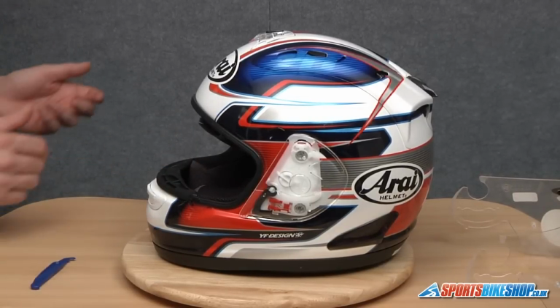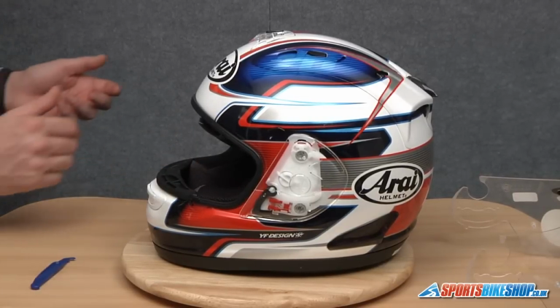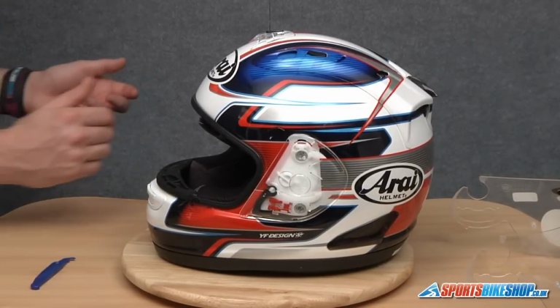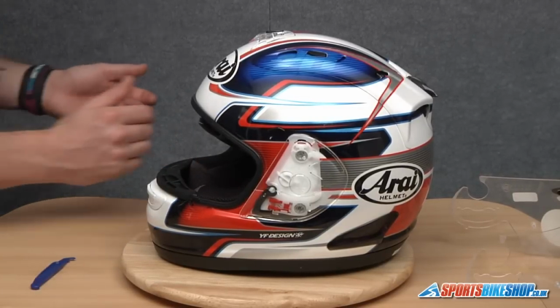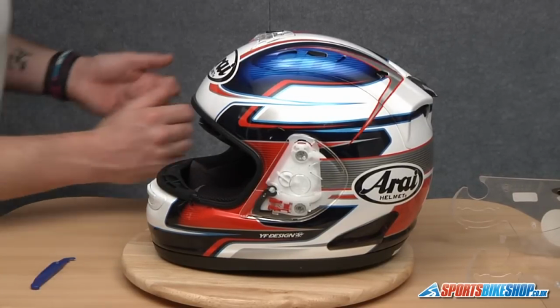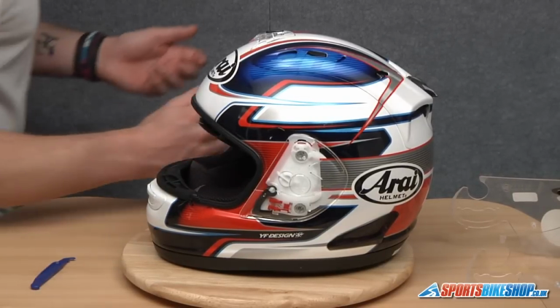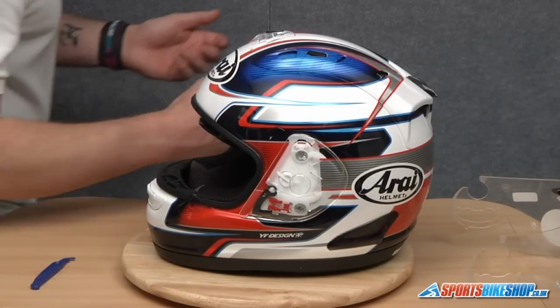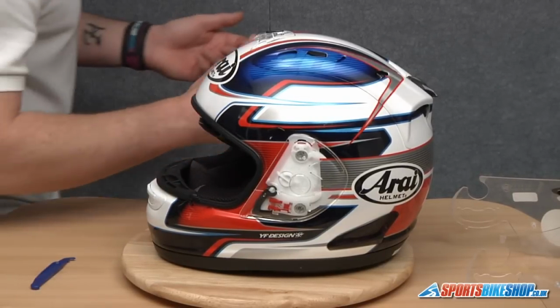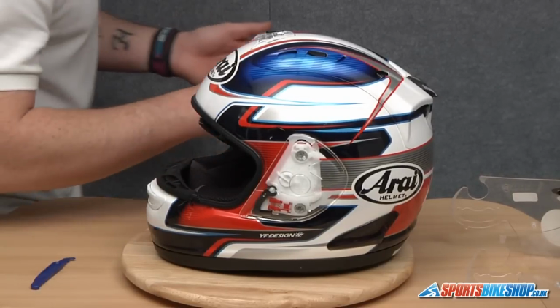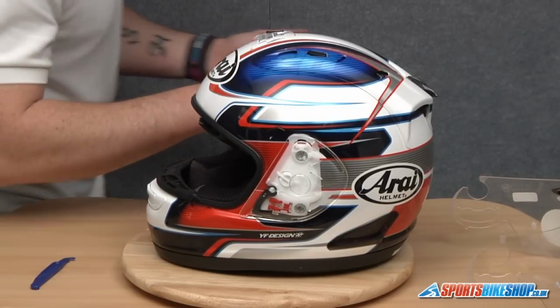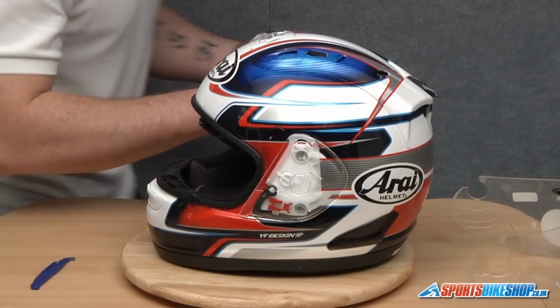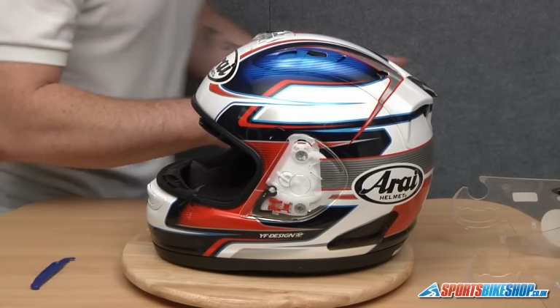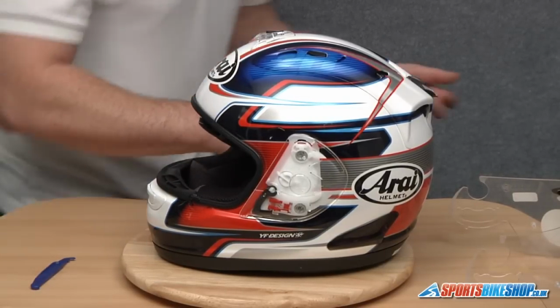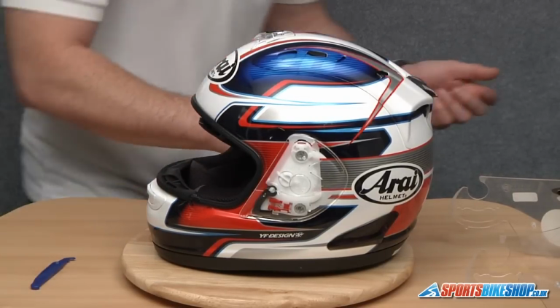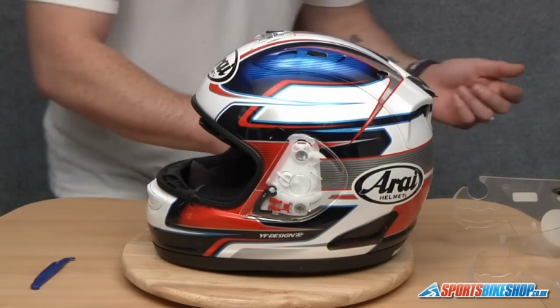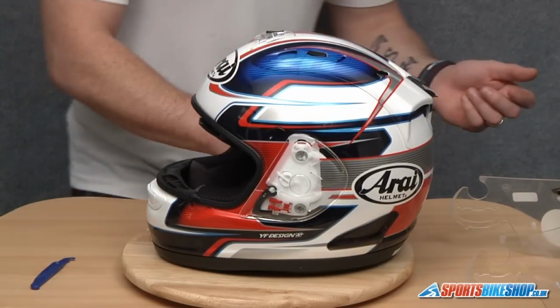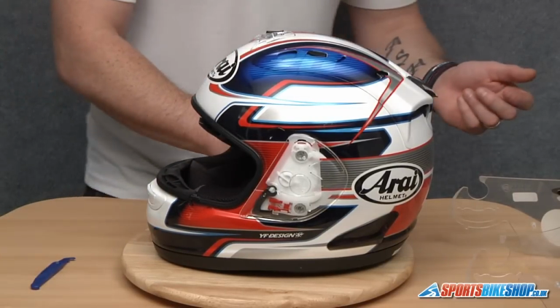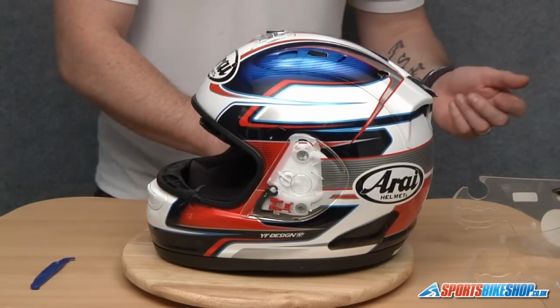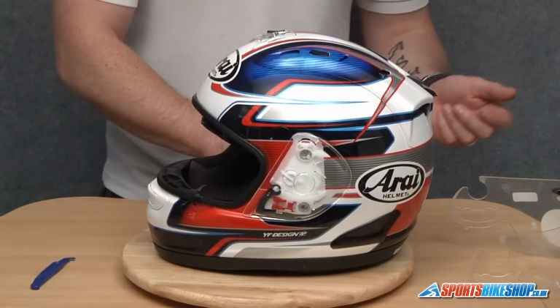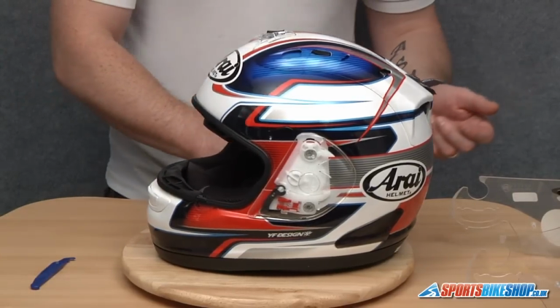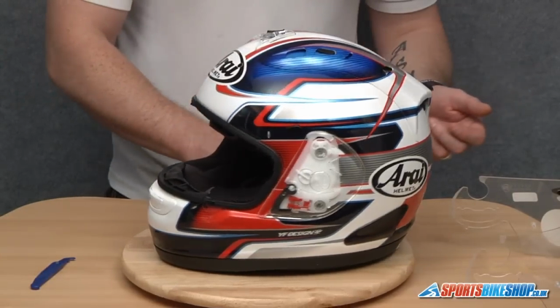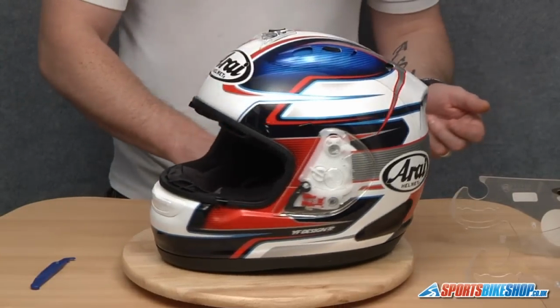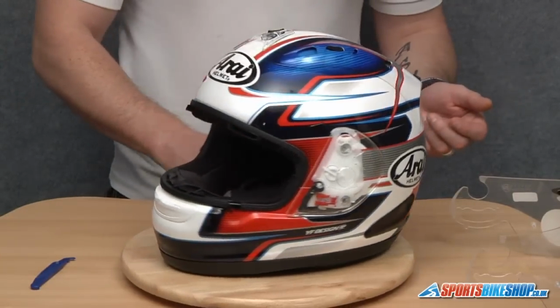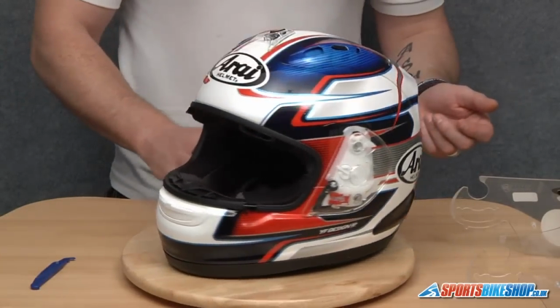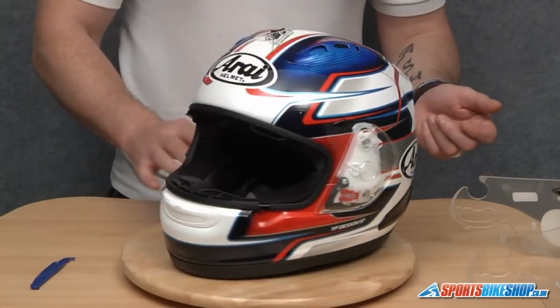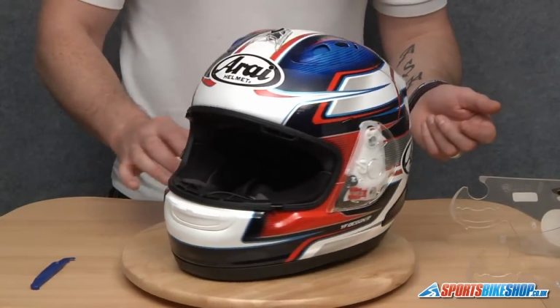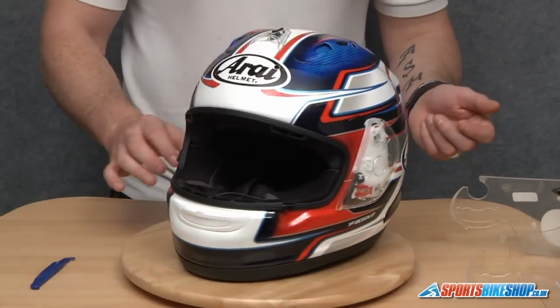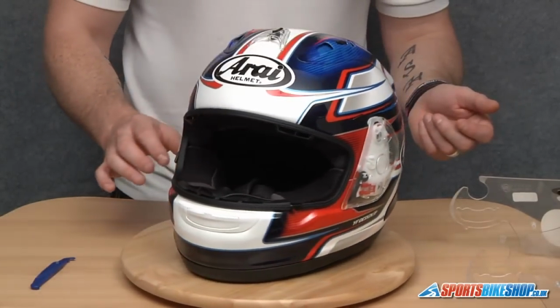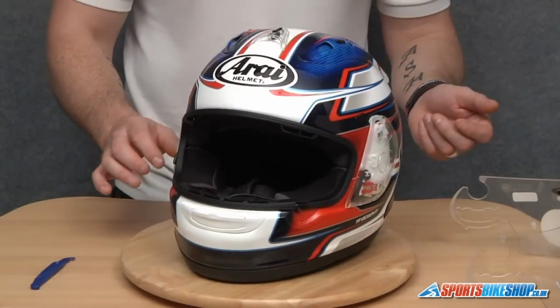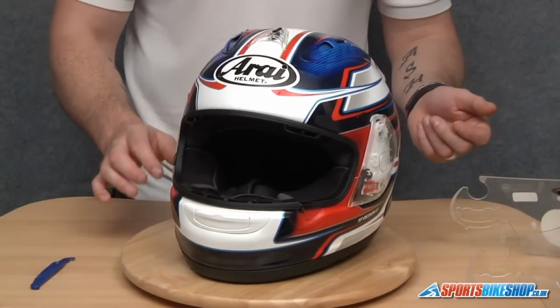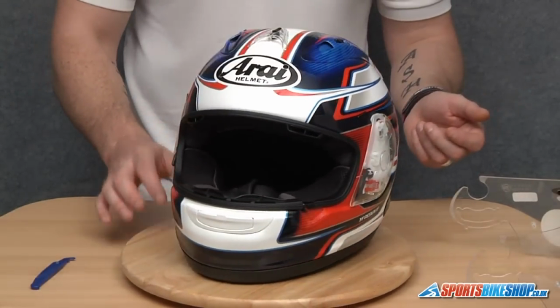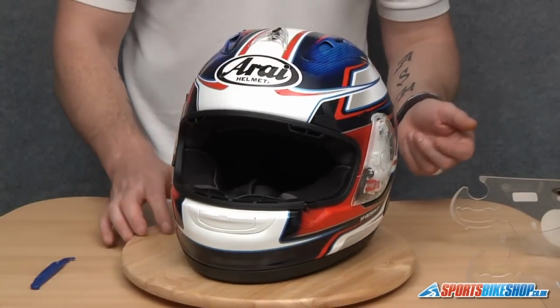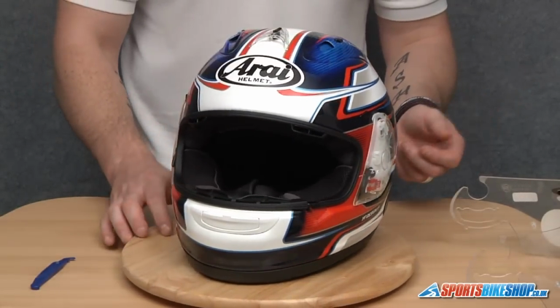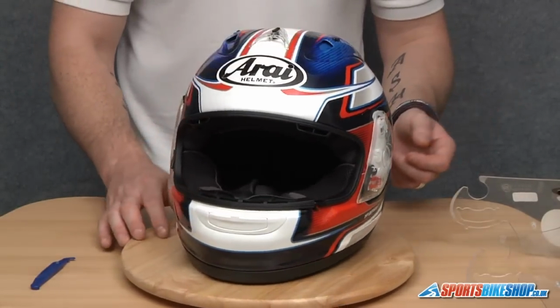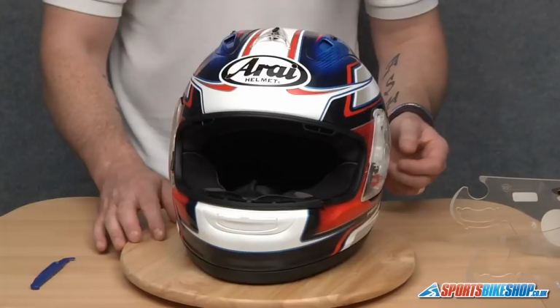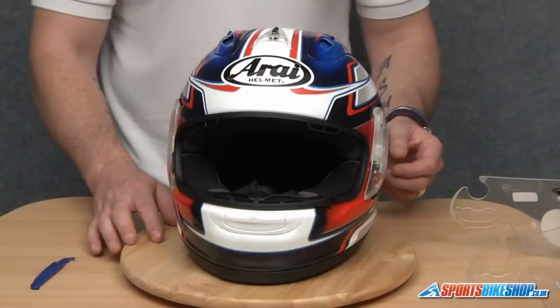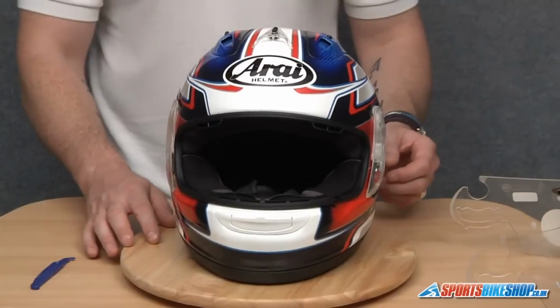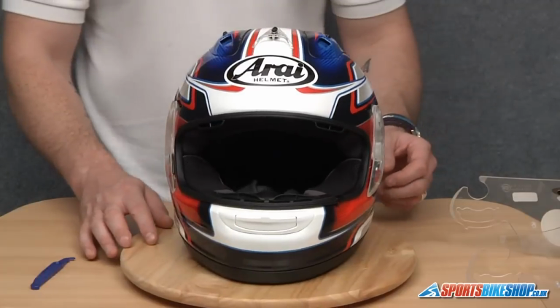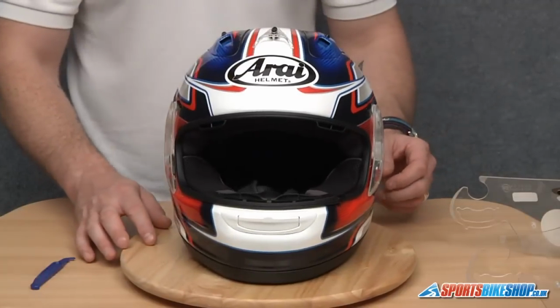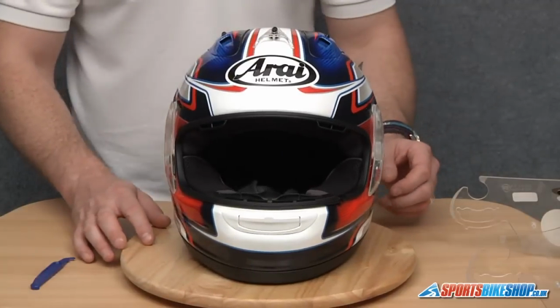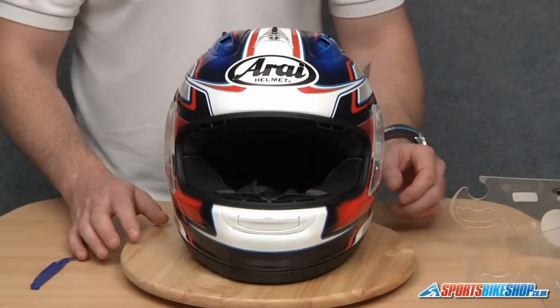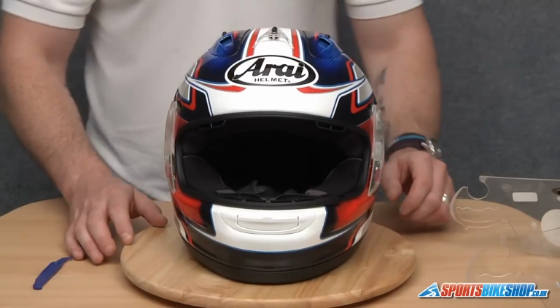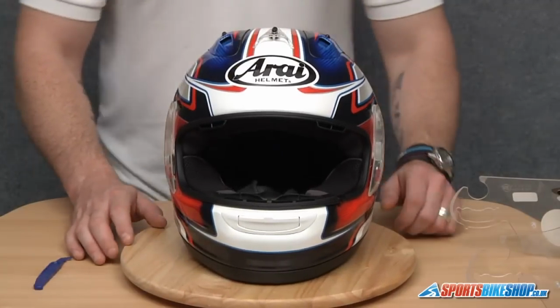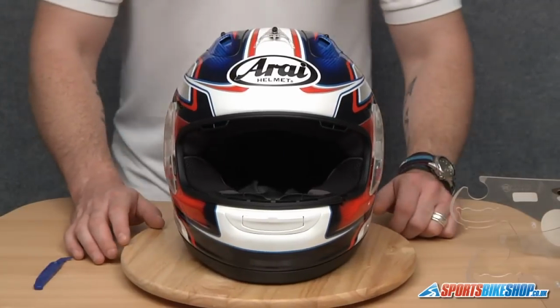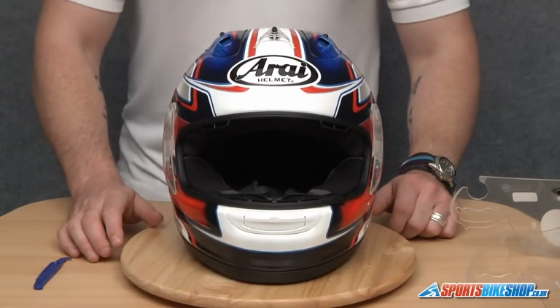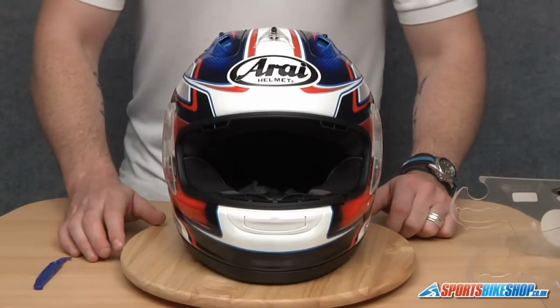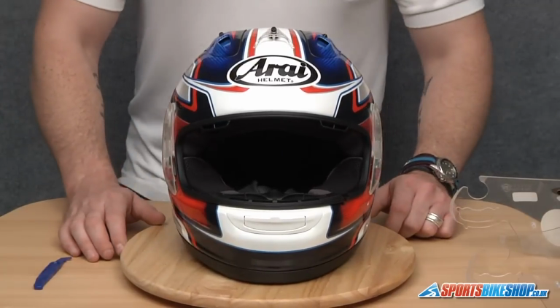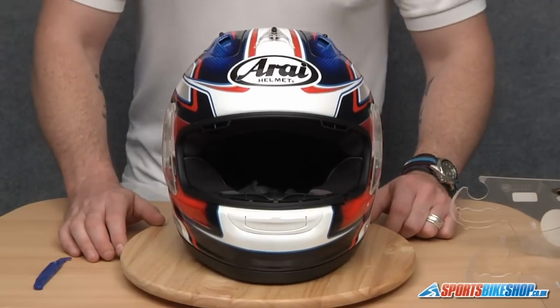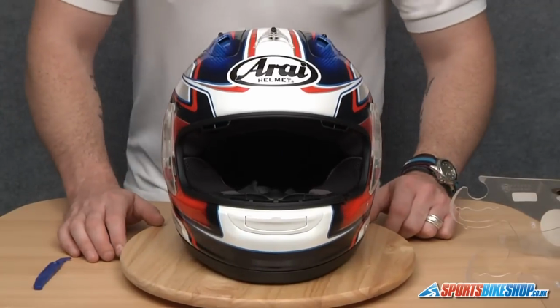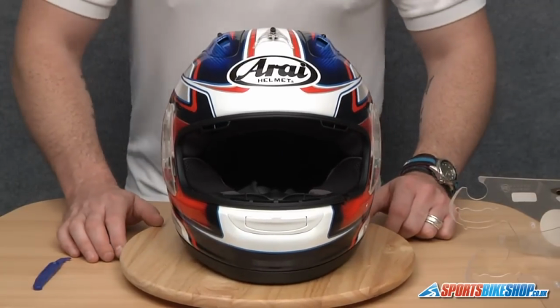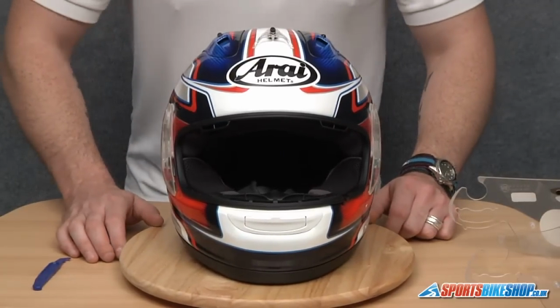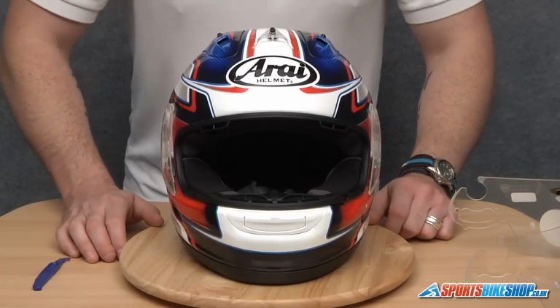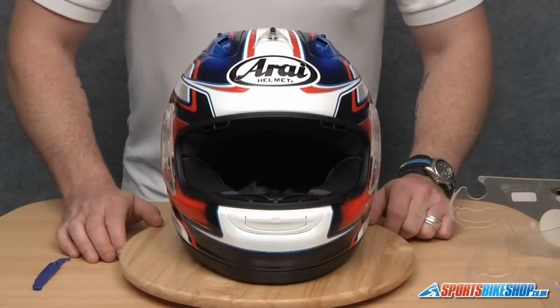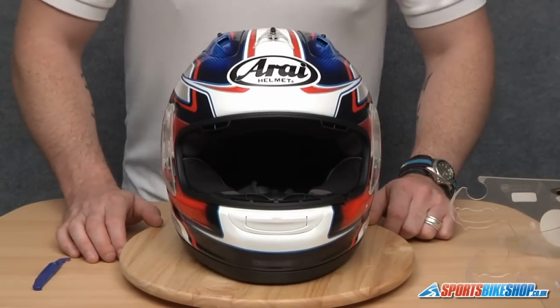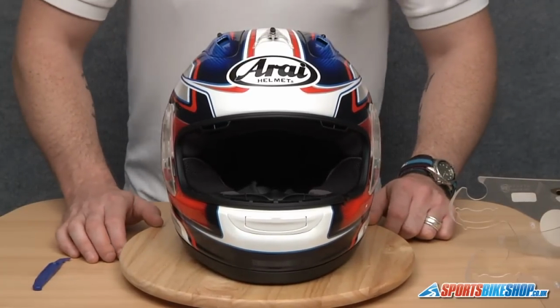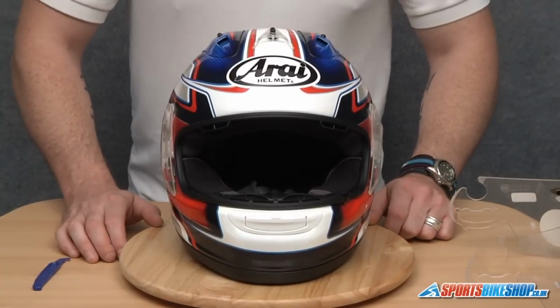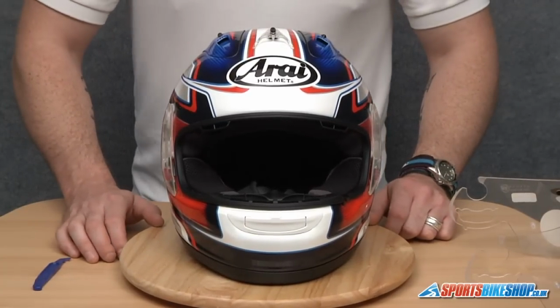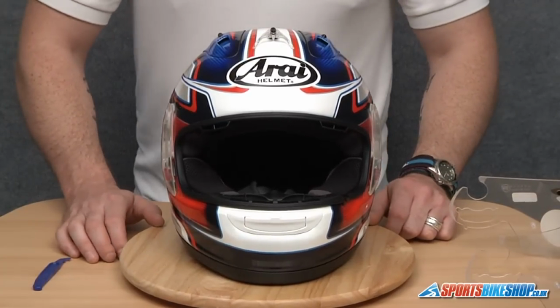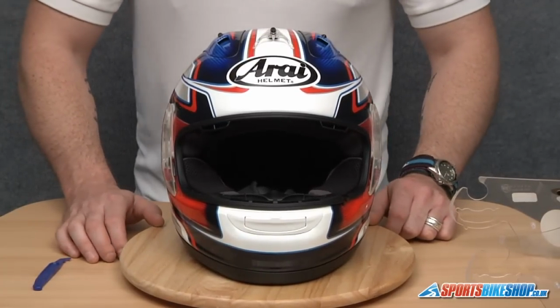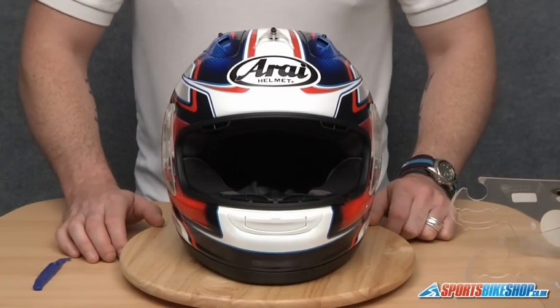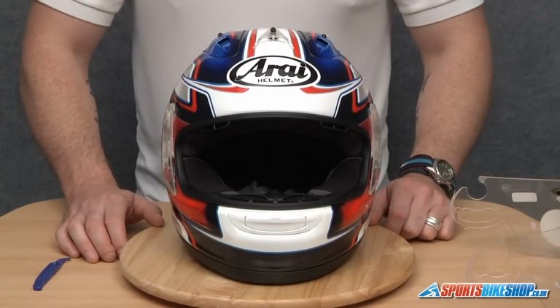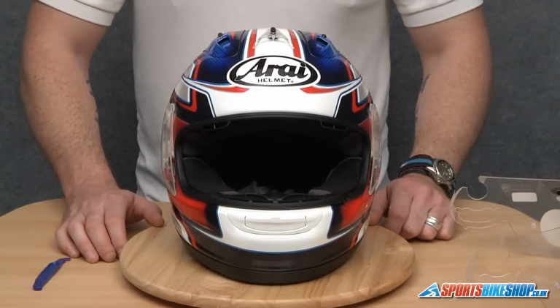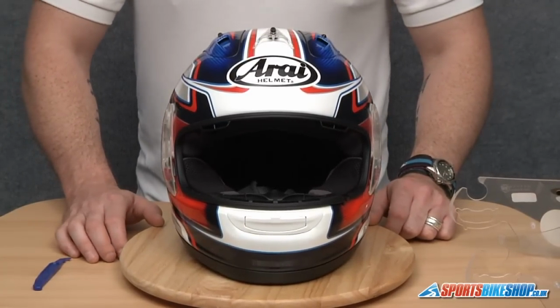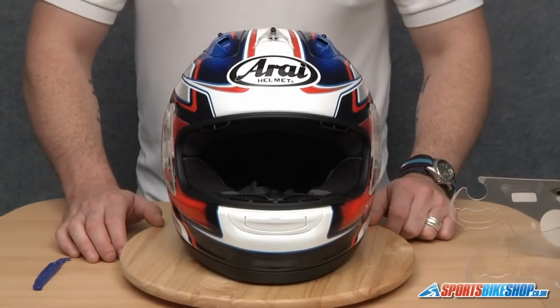And there we have it. That is how to remove and replace an RI-J type side pod.